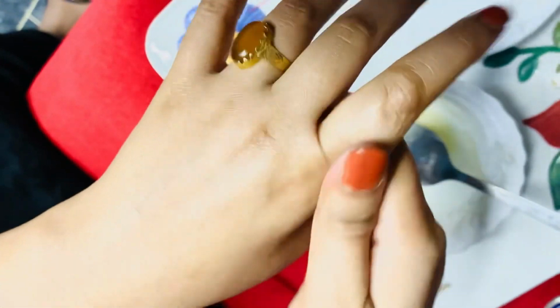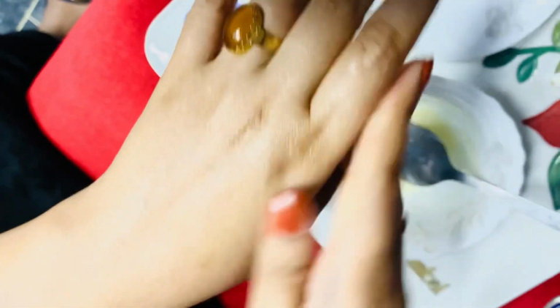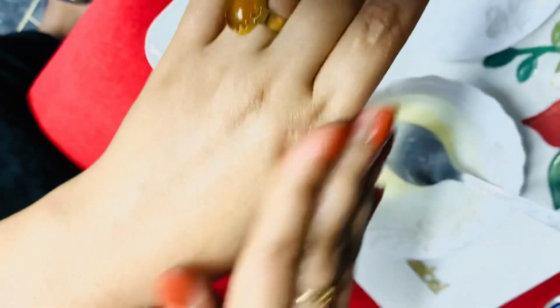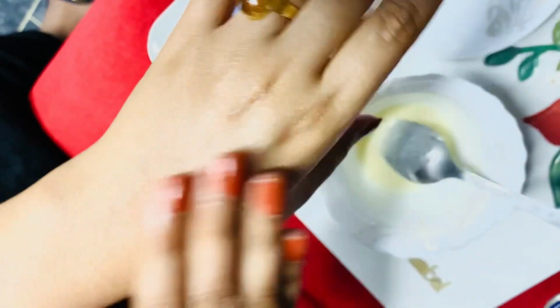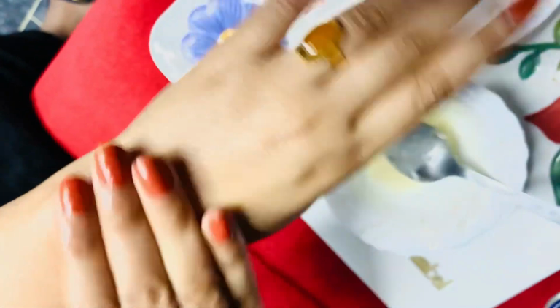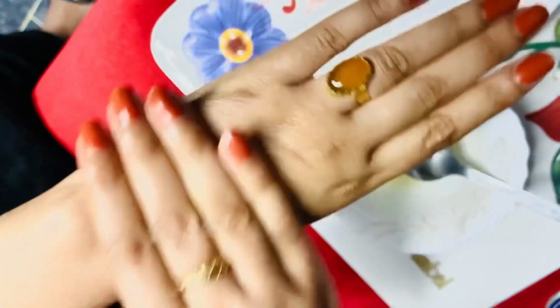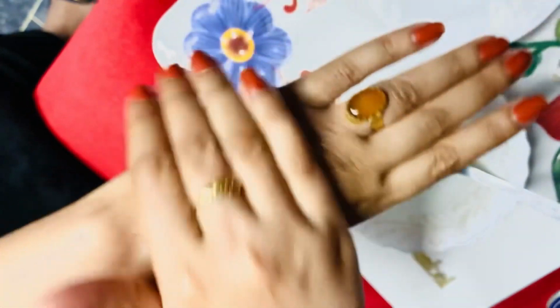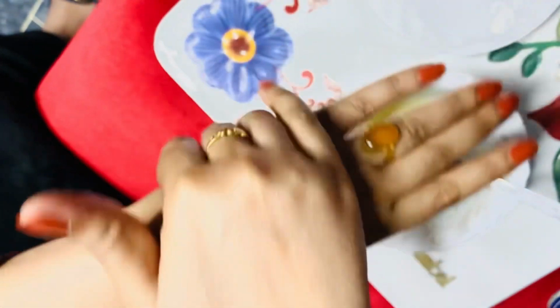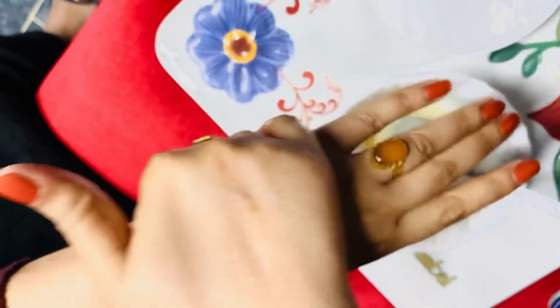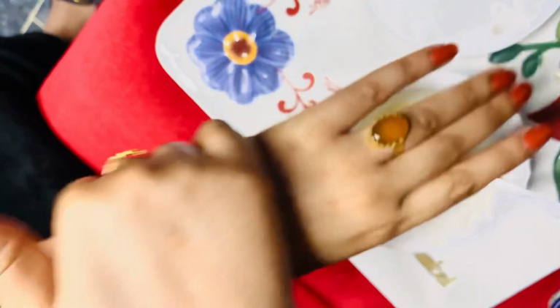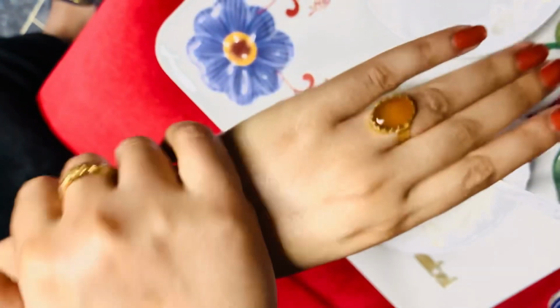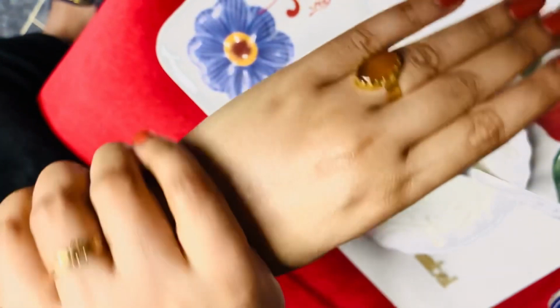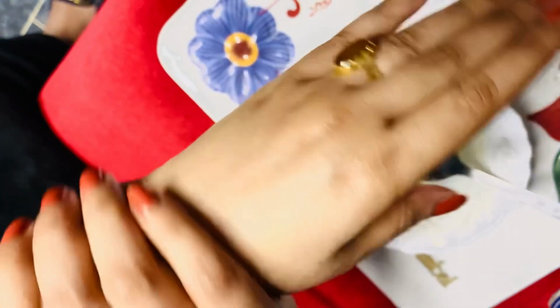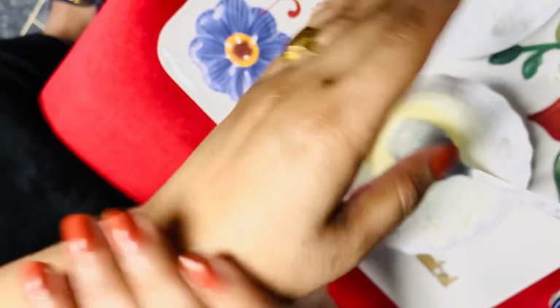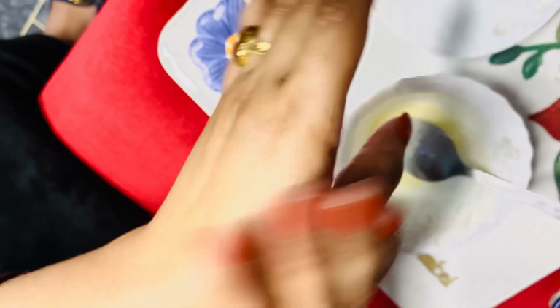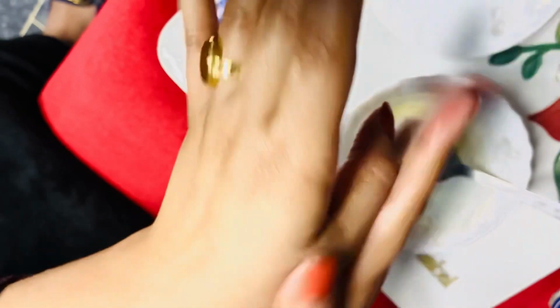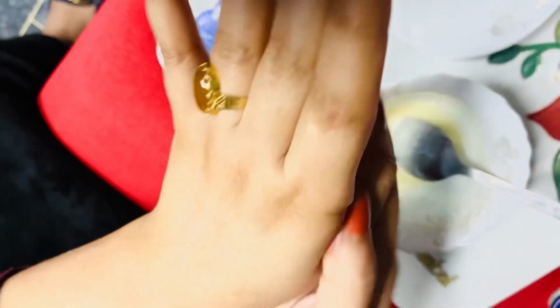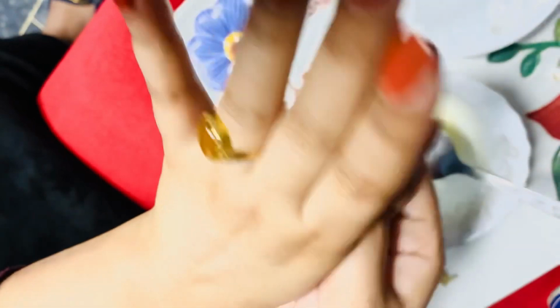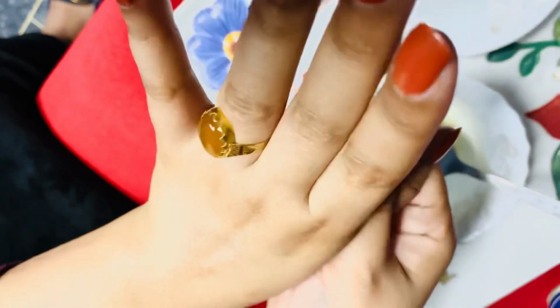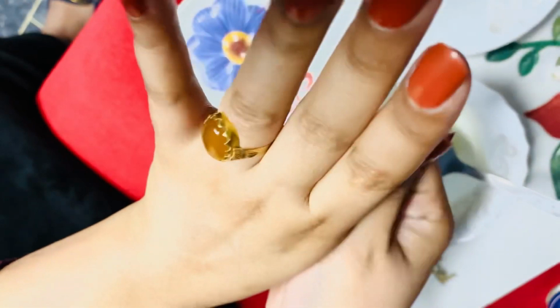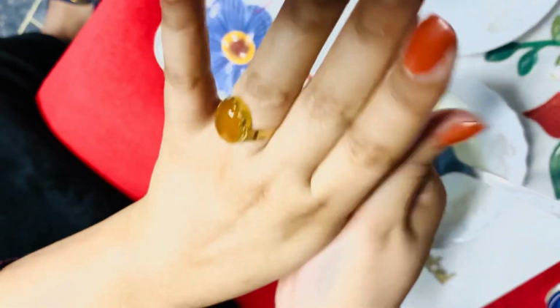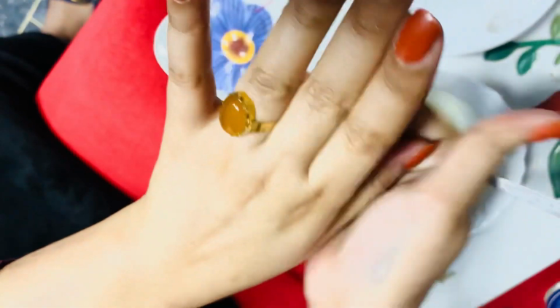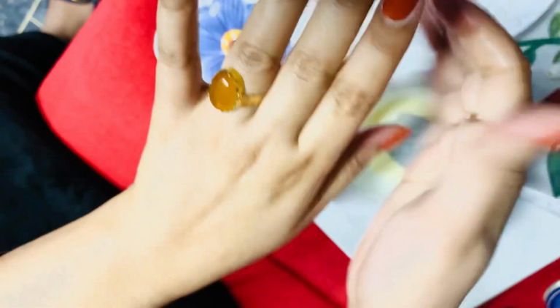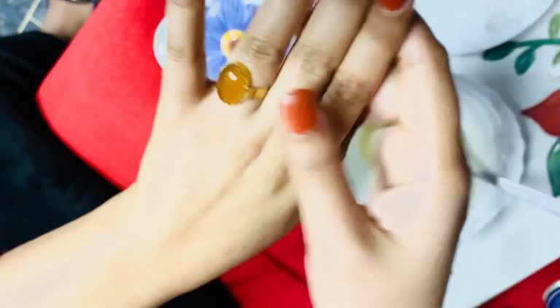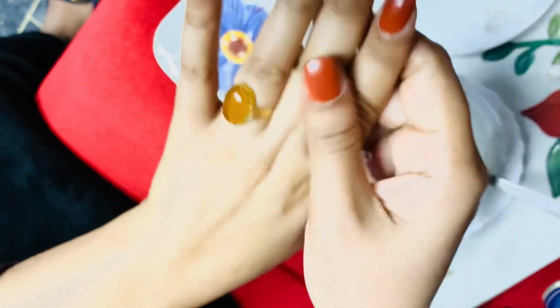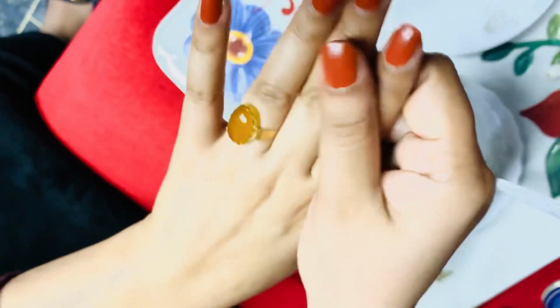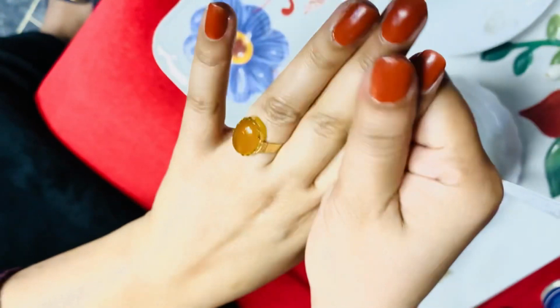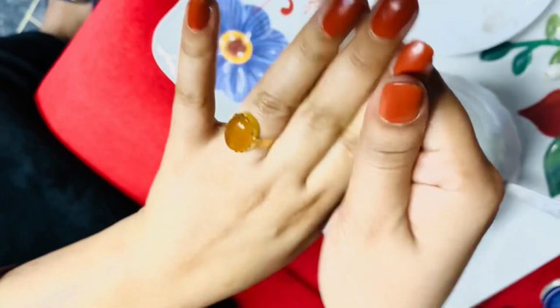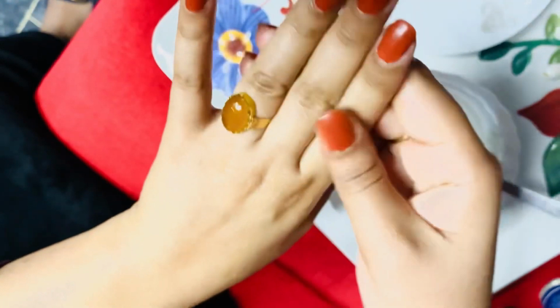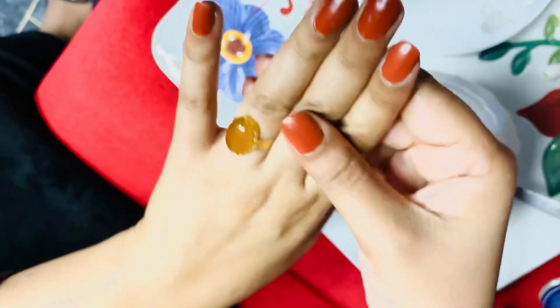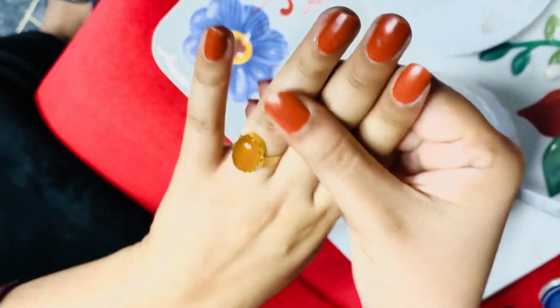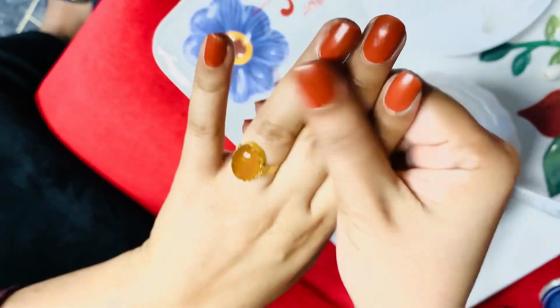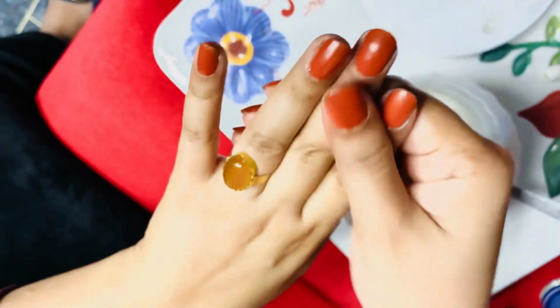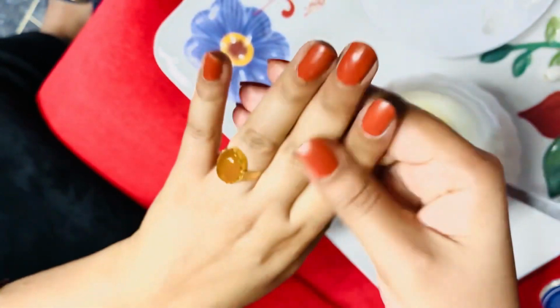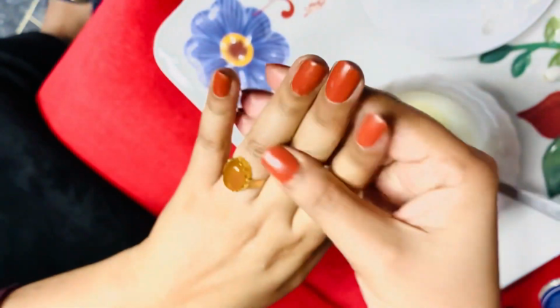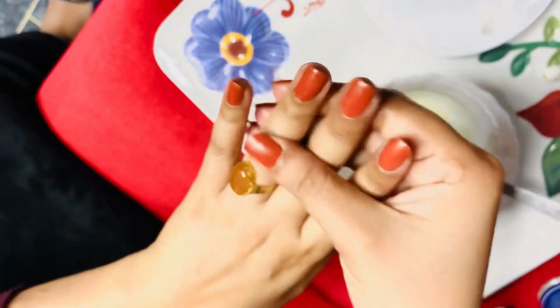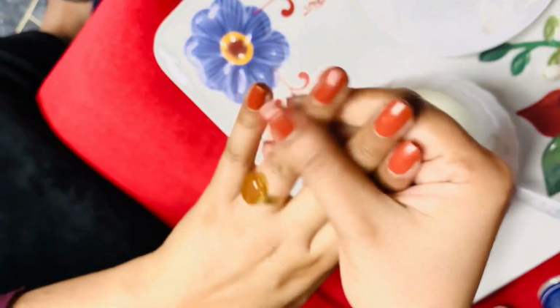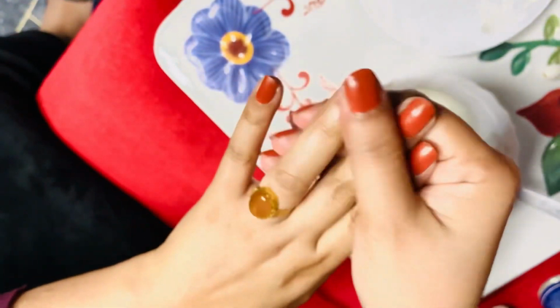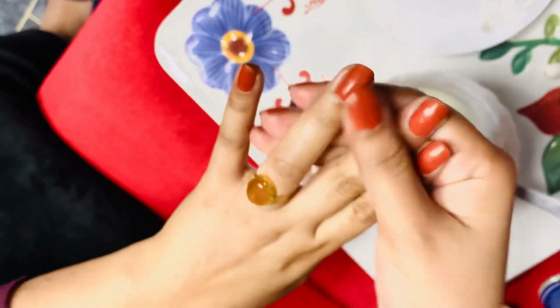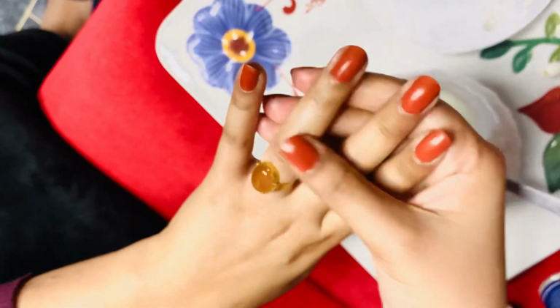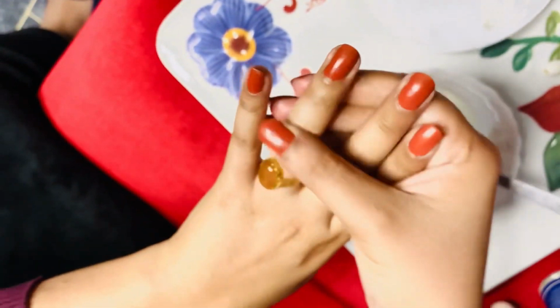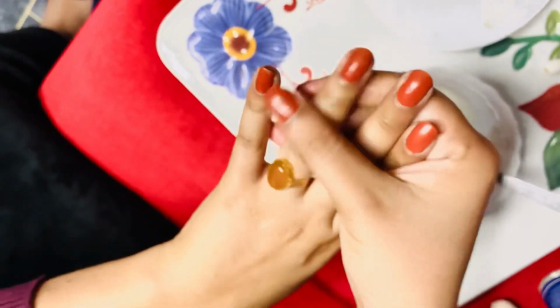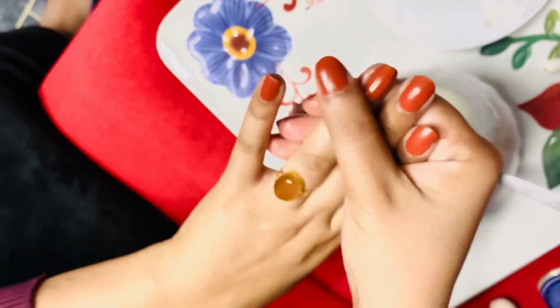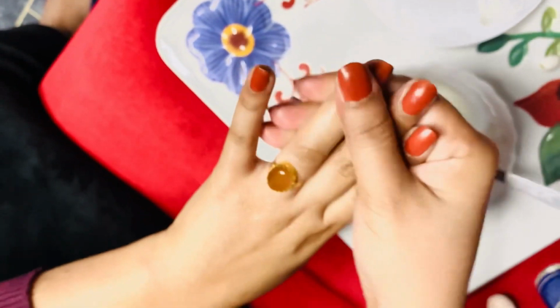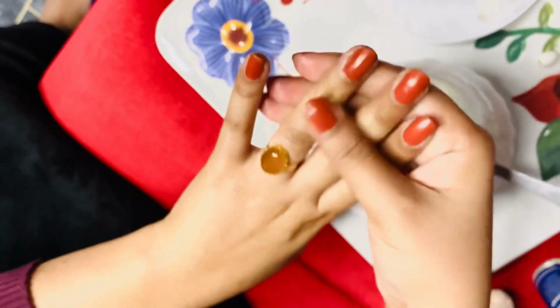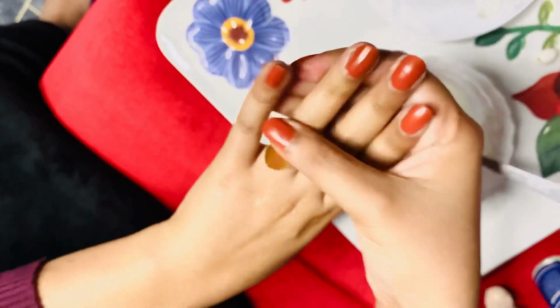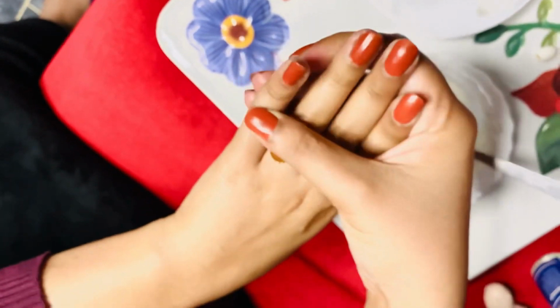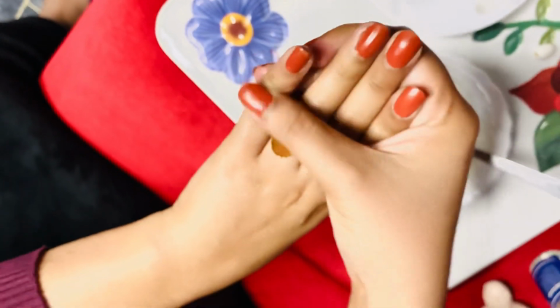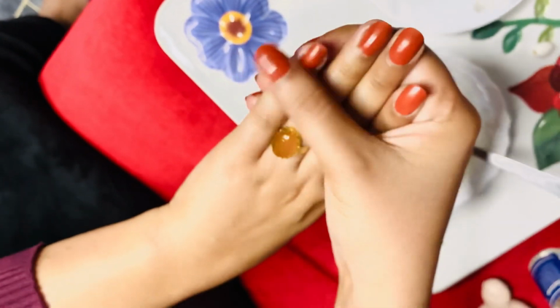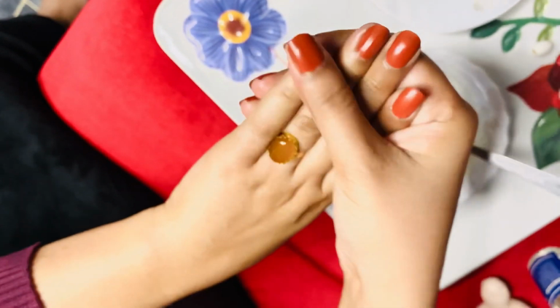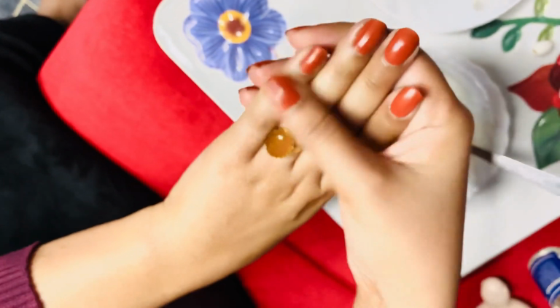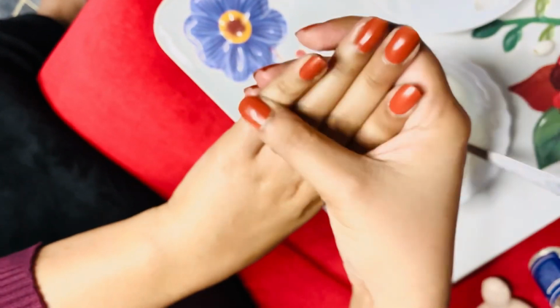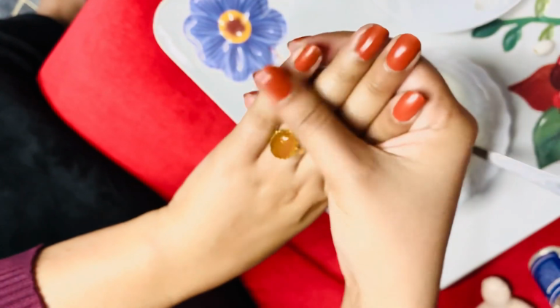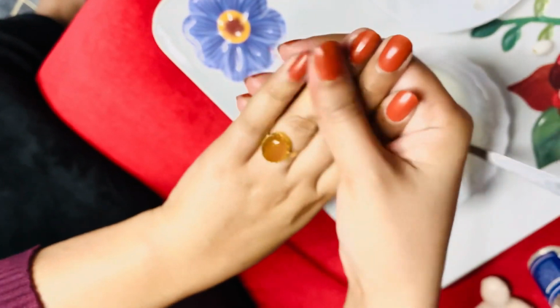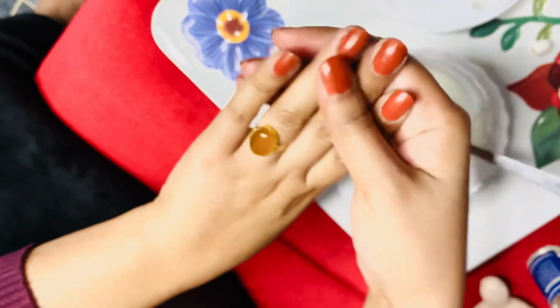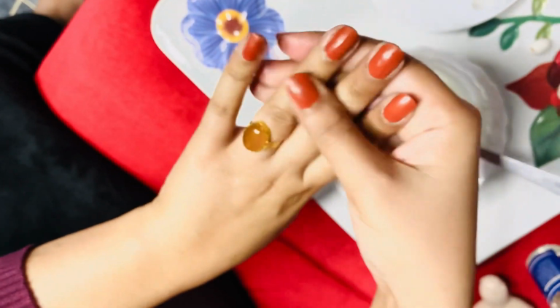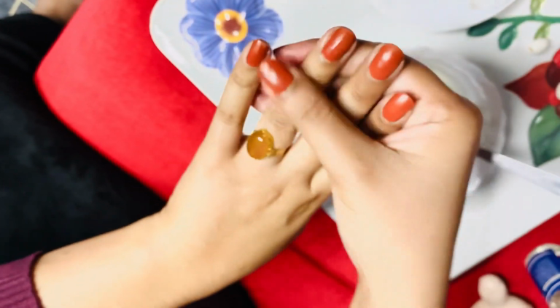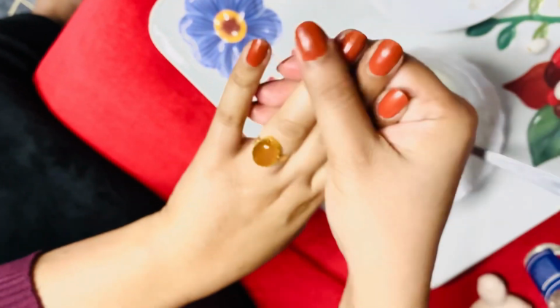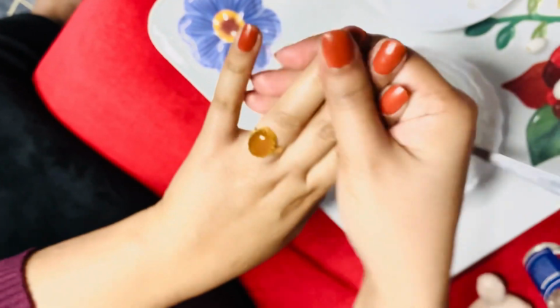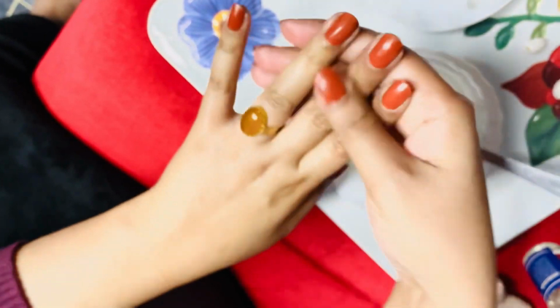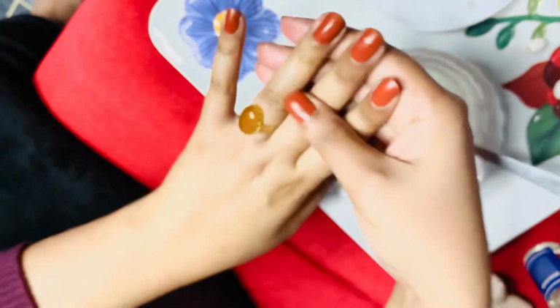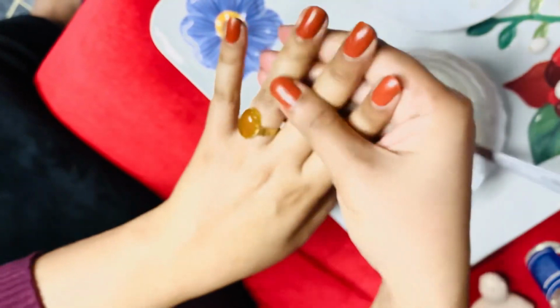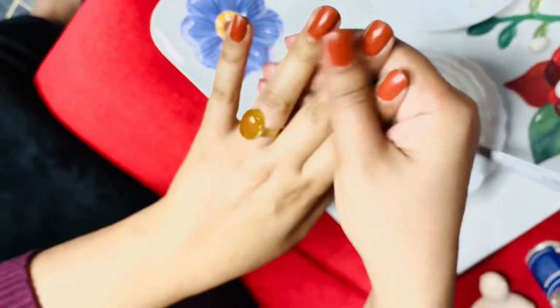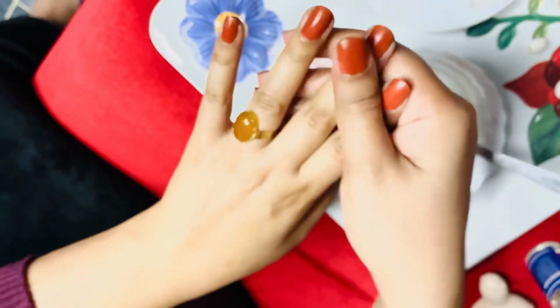You will see very good results in 3 to 4 days. Dark areas will also improve visibly in this way.